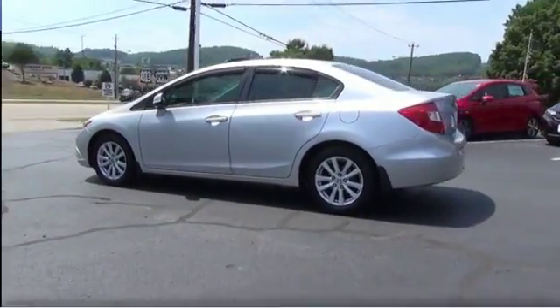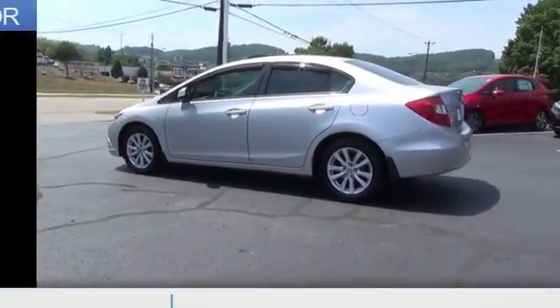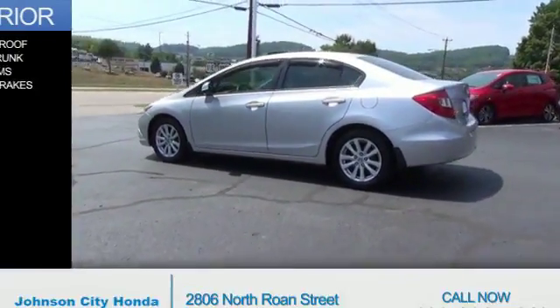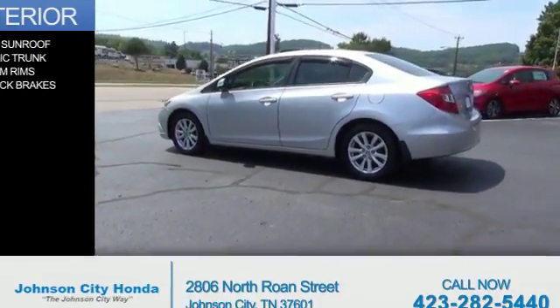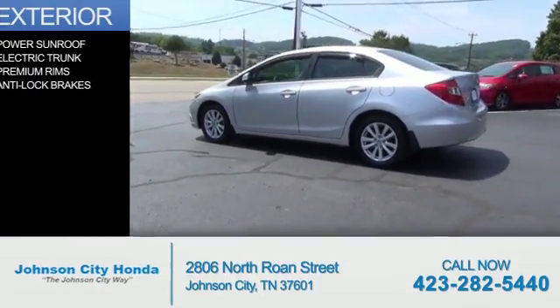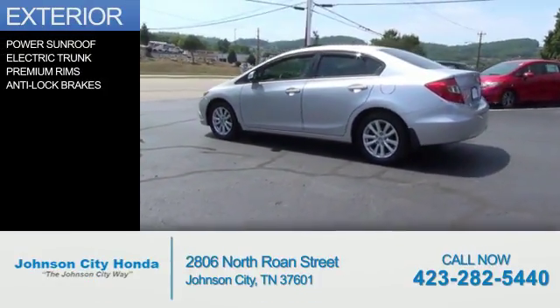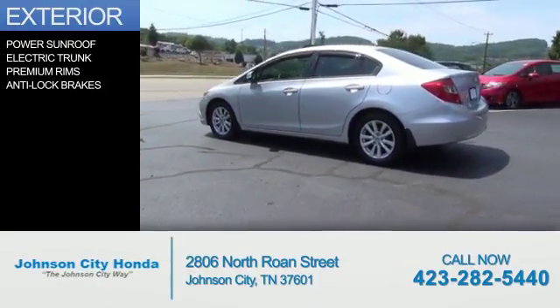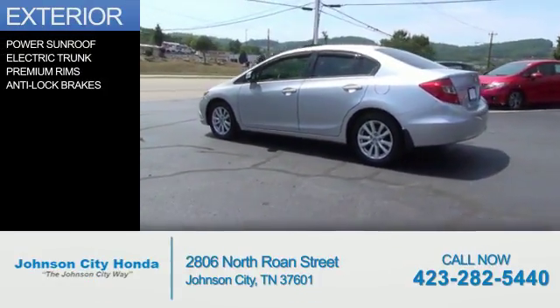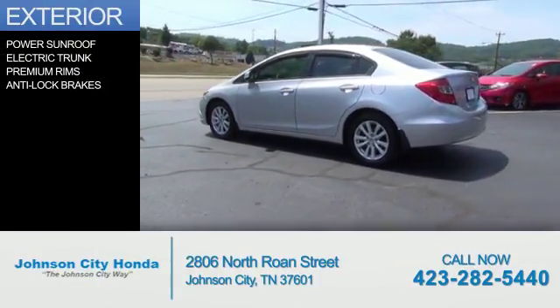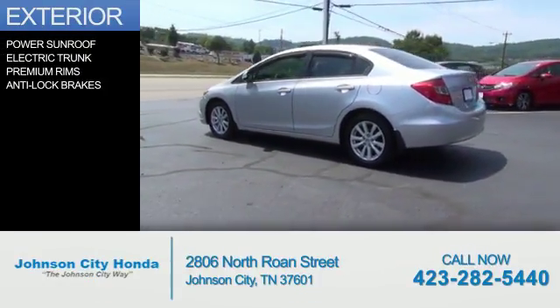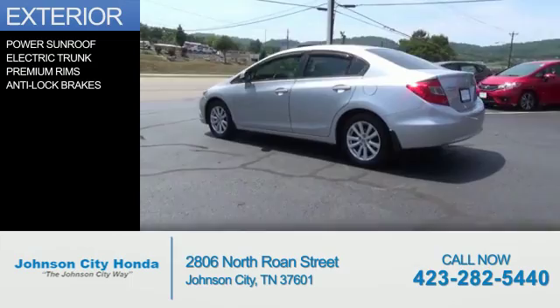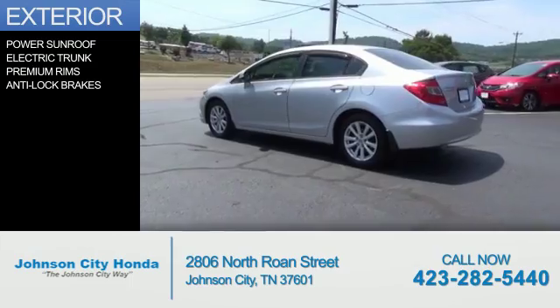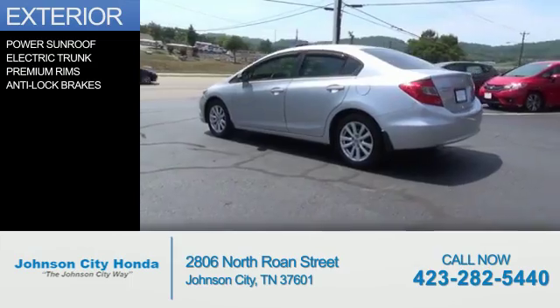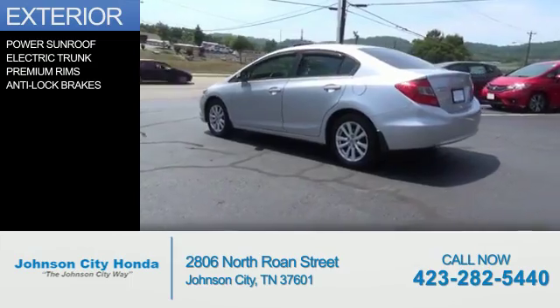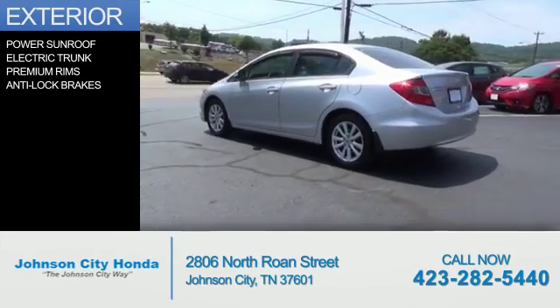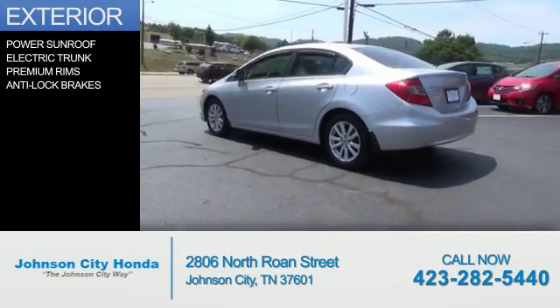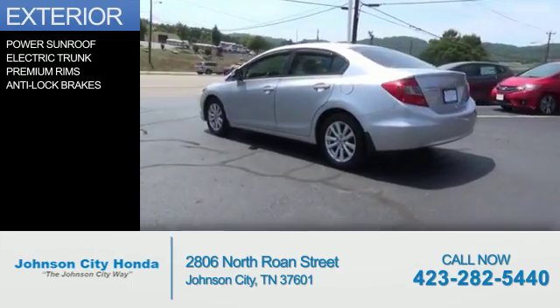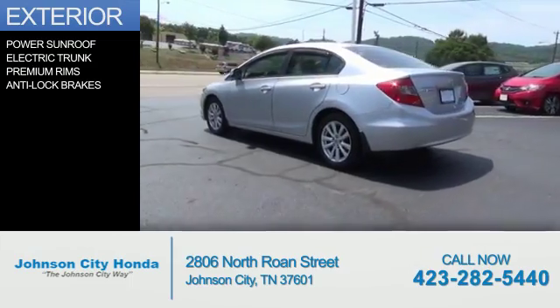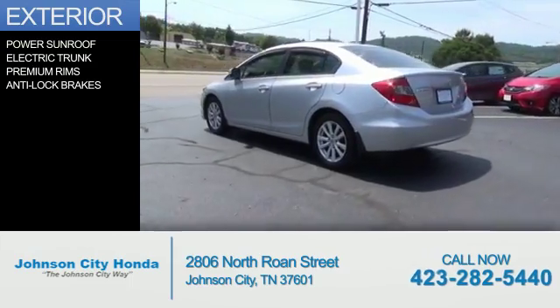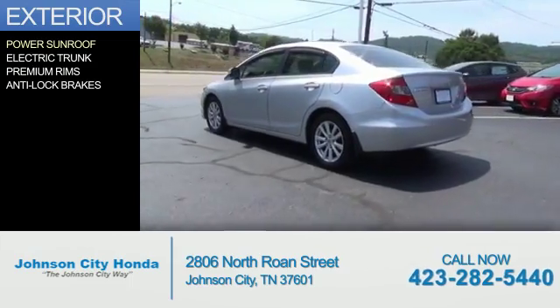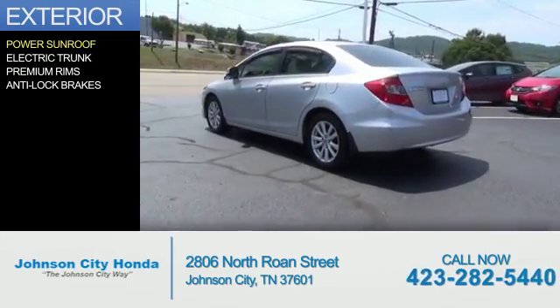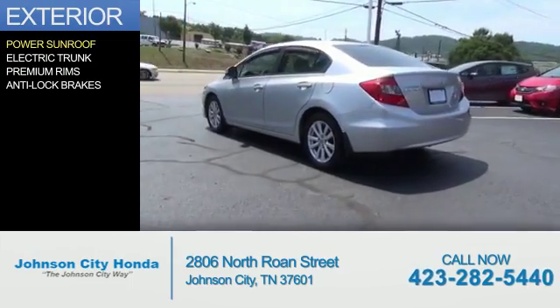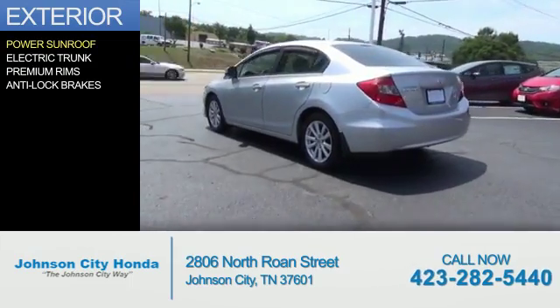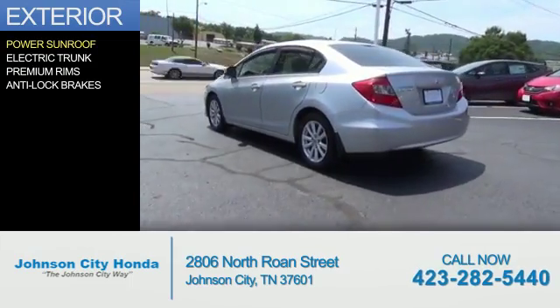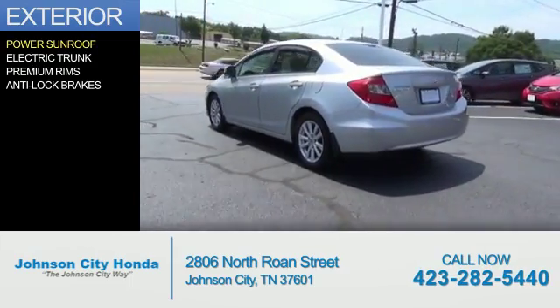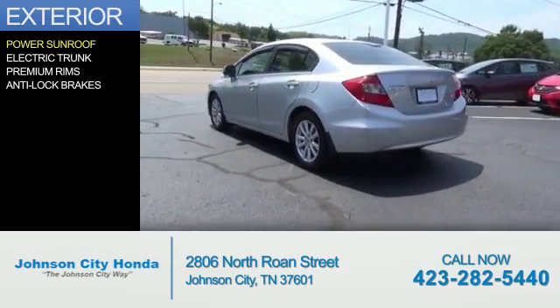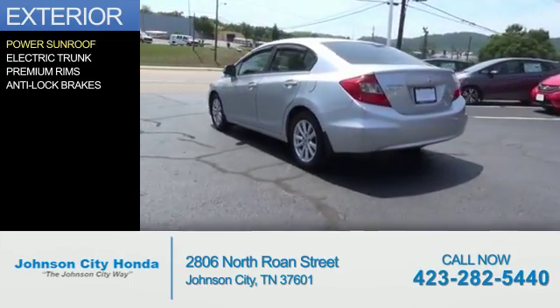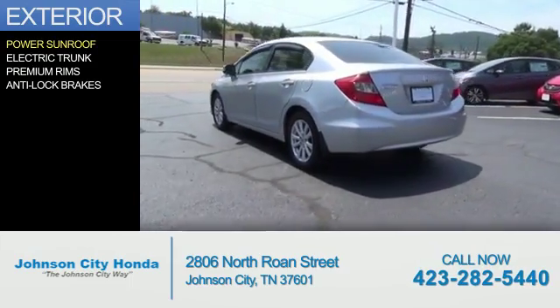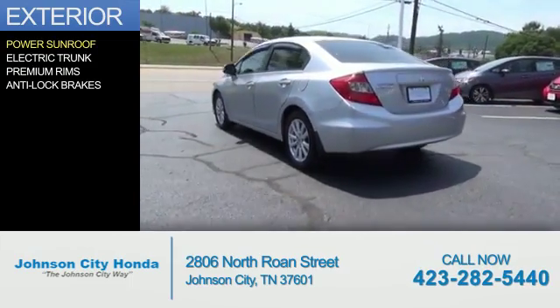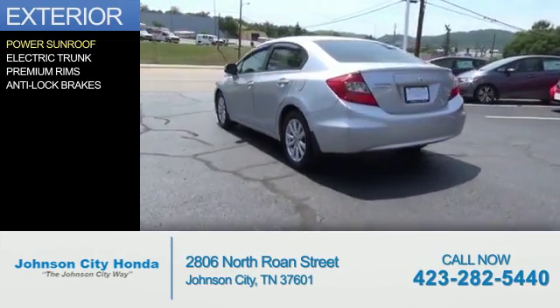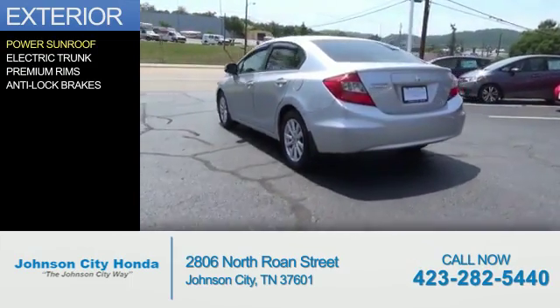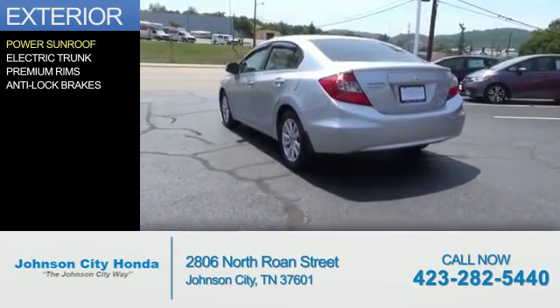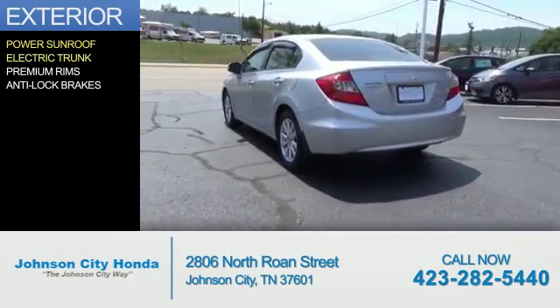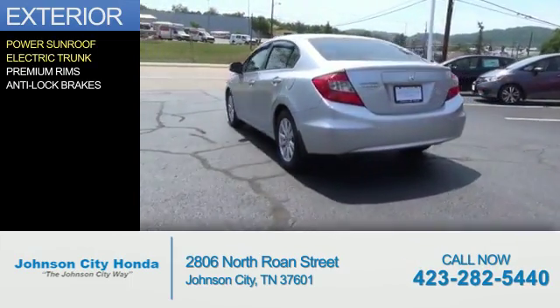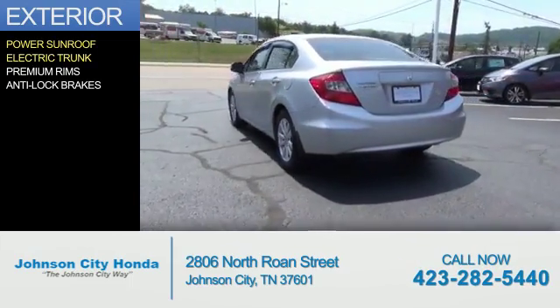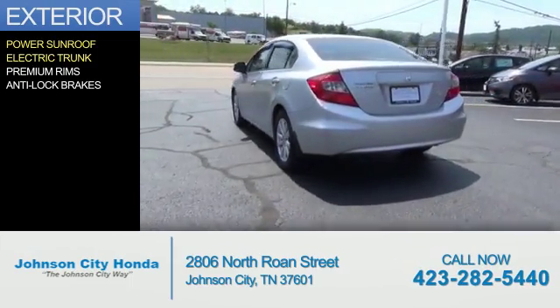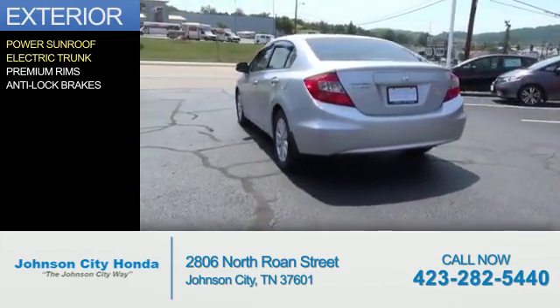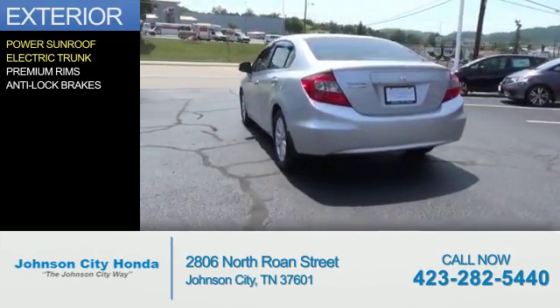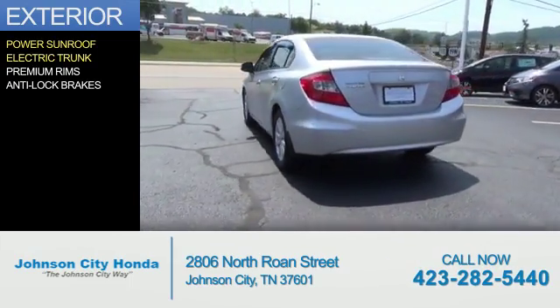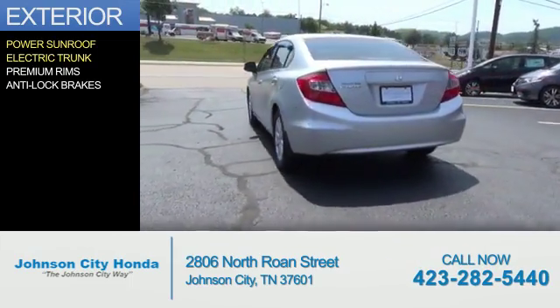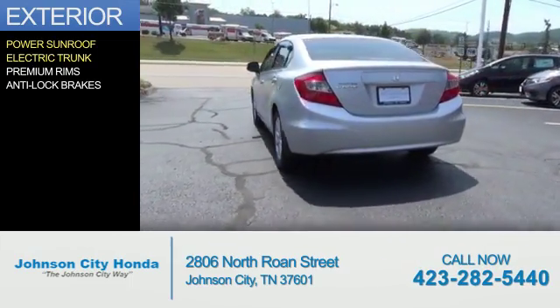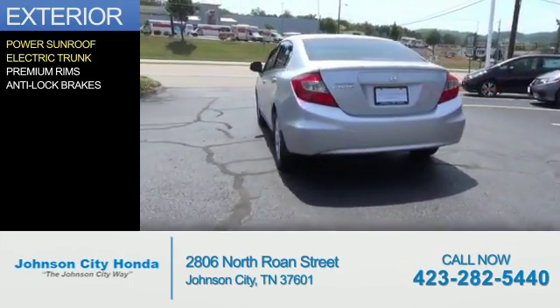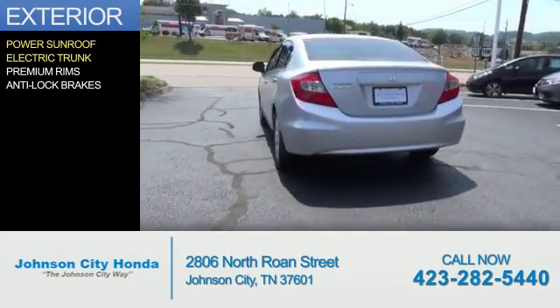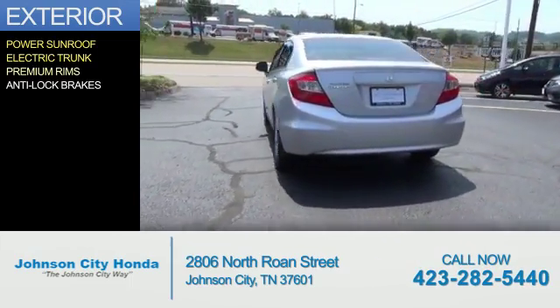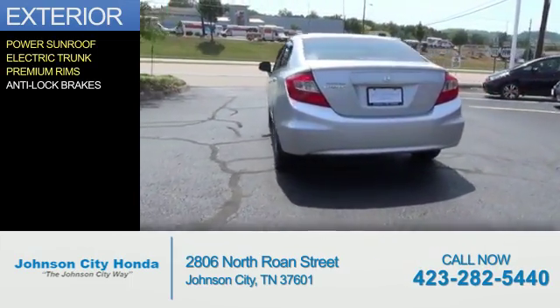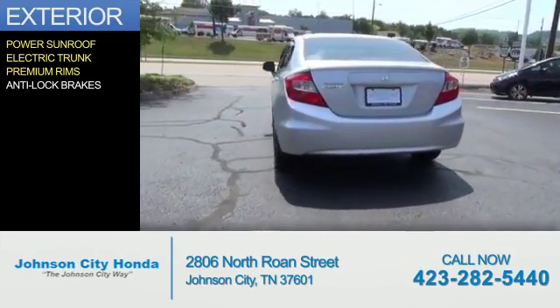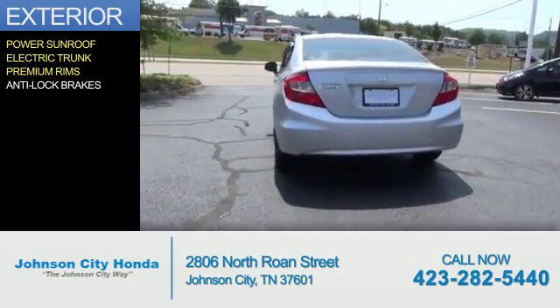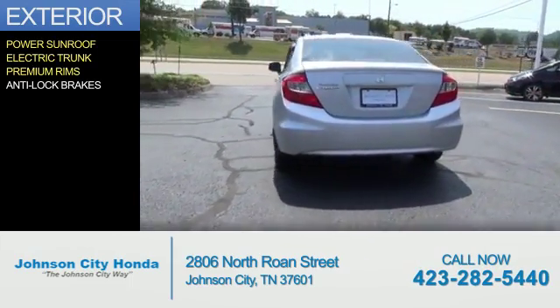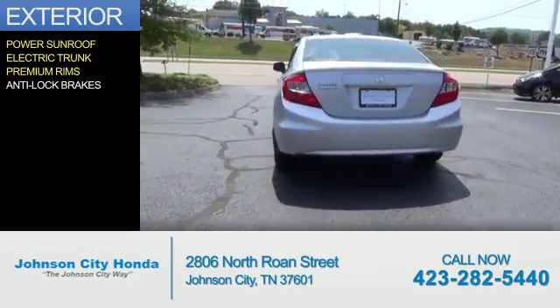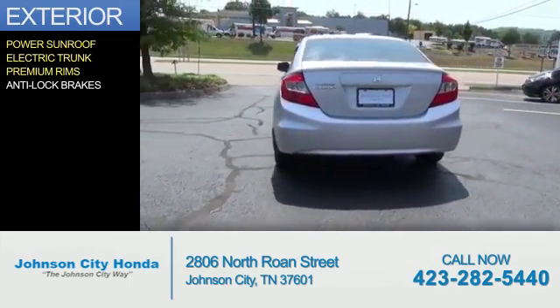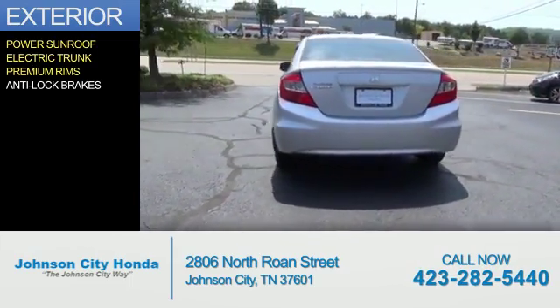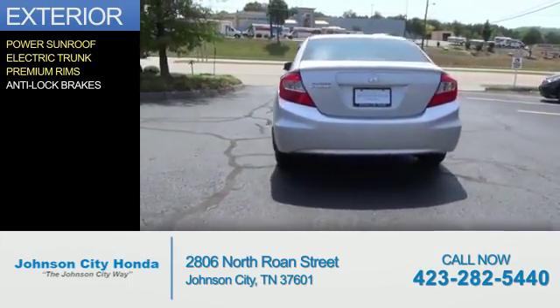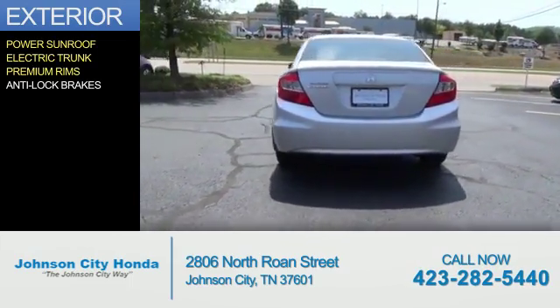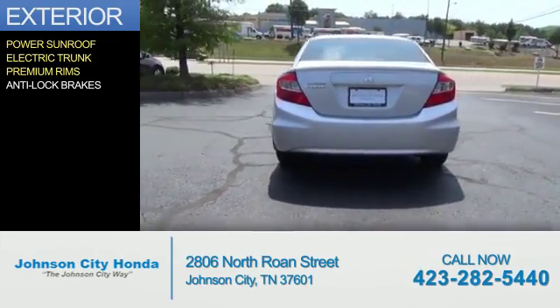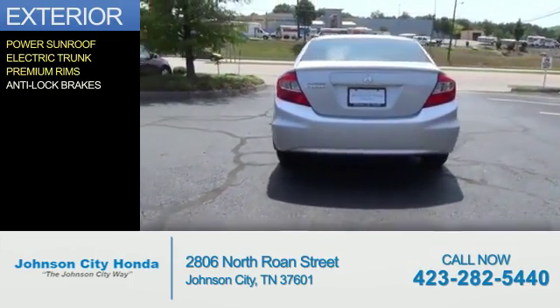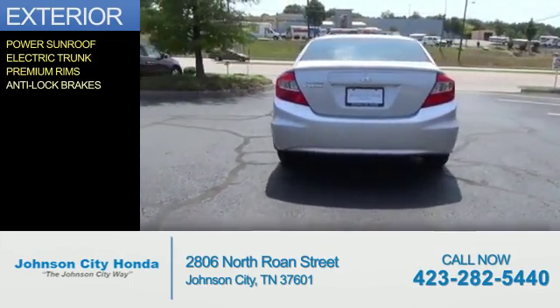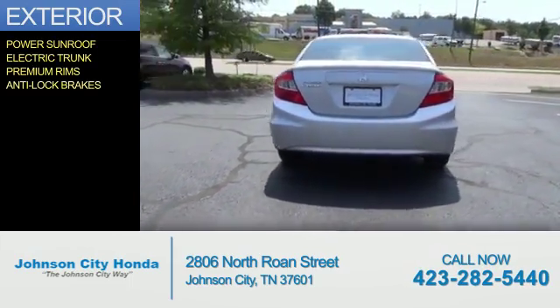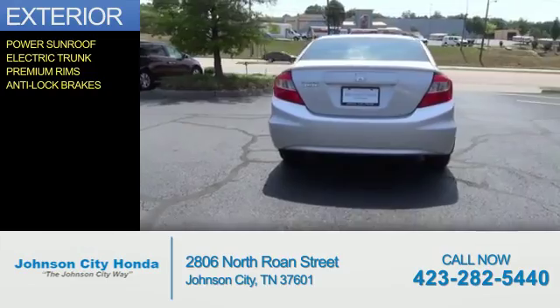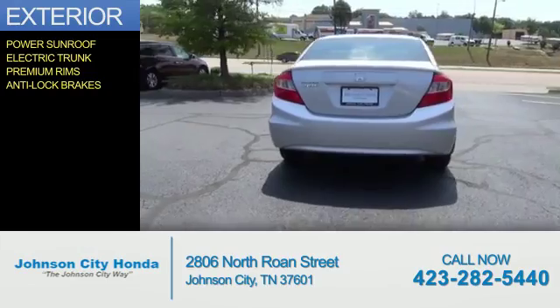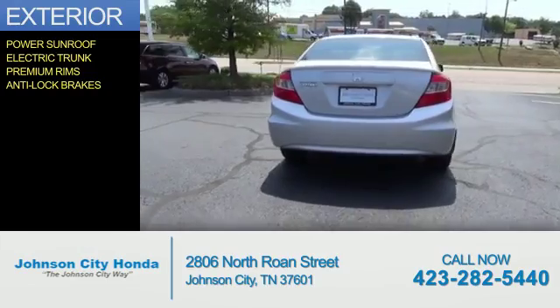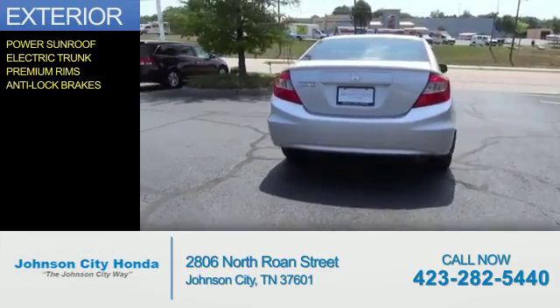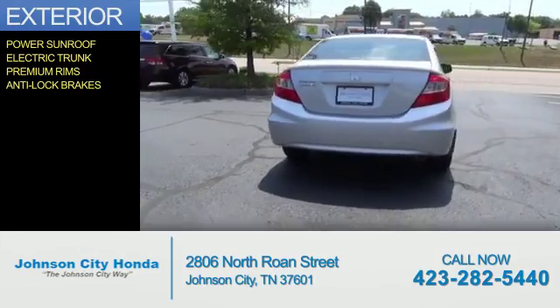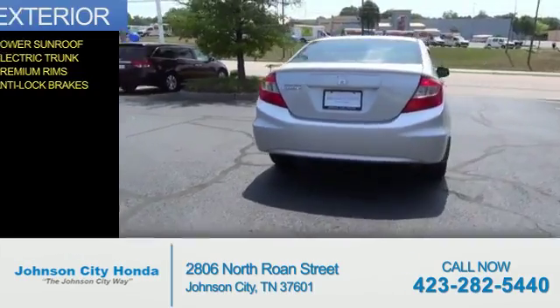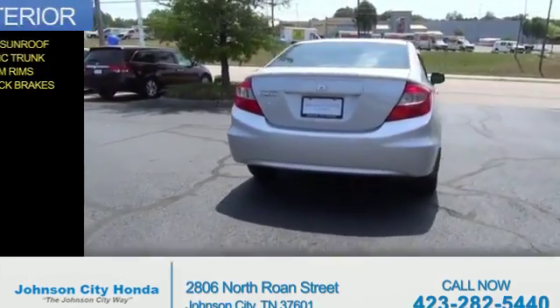The features include a power sunroof, electric trunk, premium rims, and anti-lock brakes.